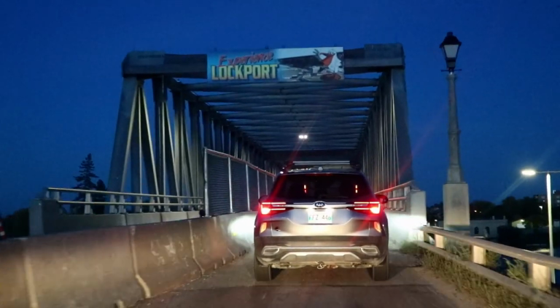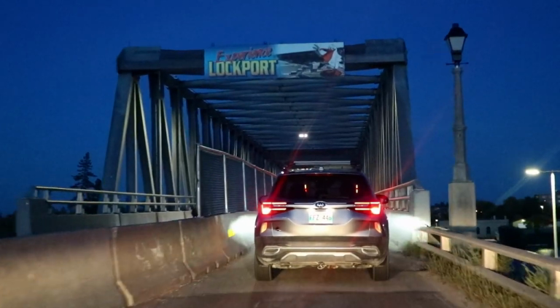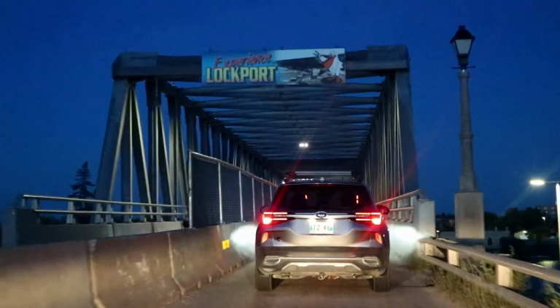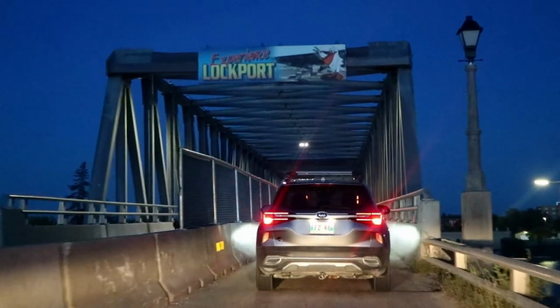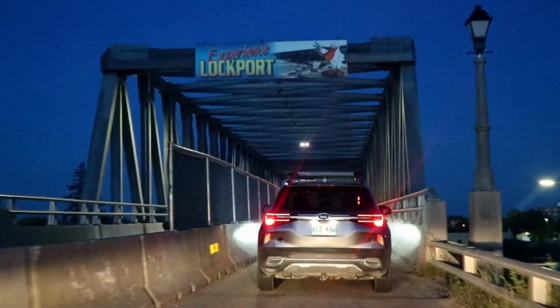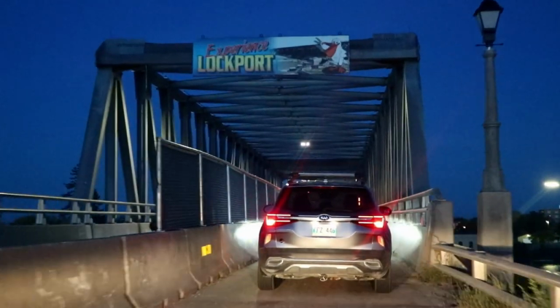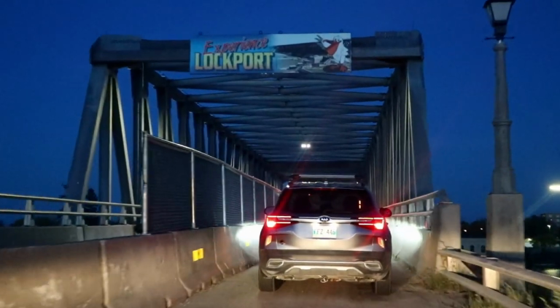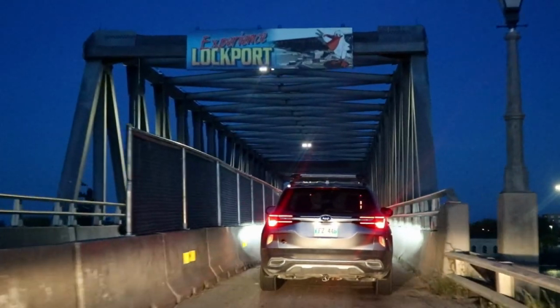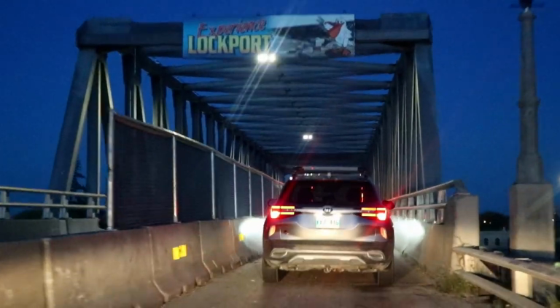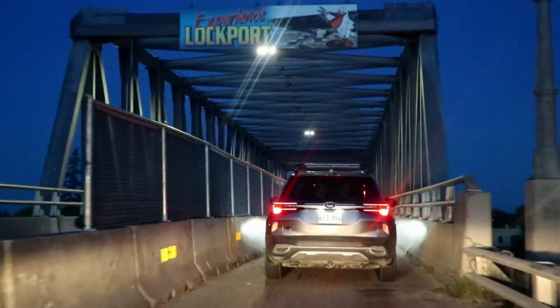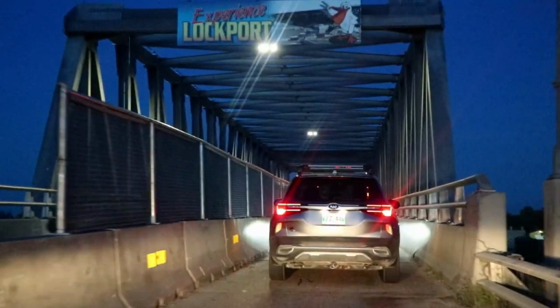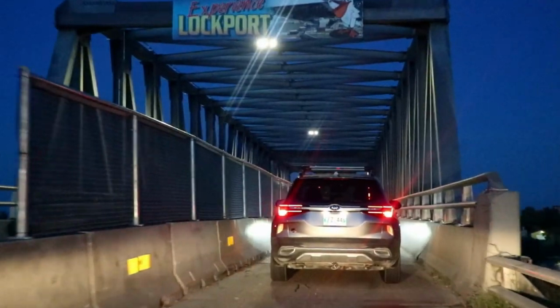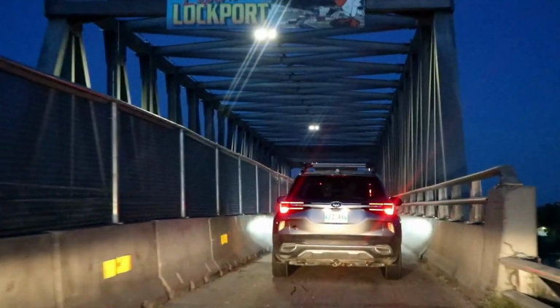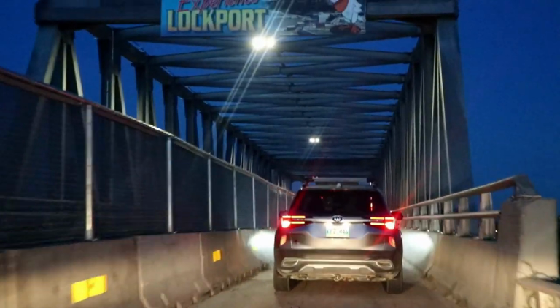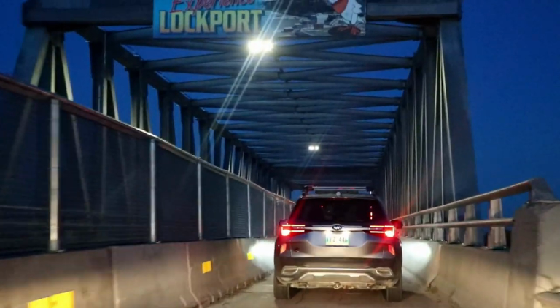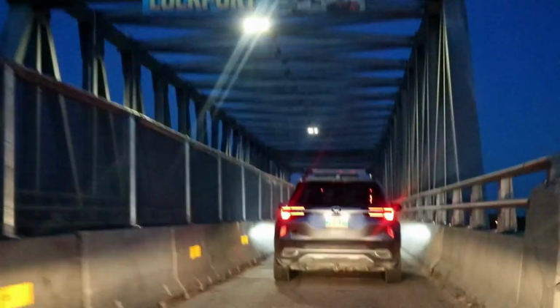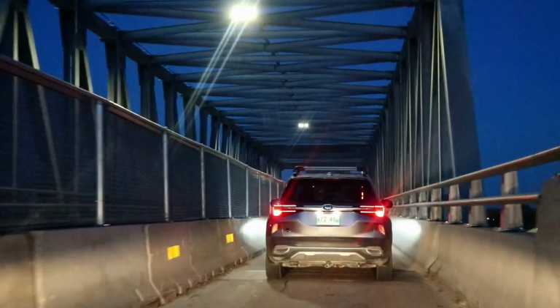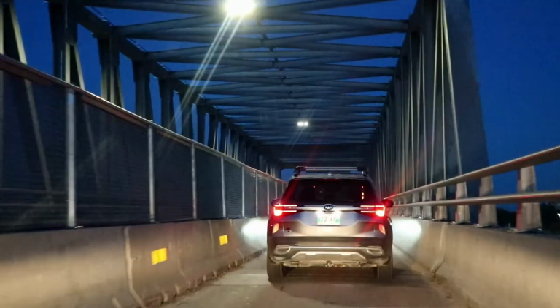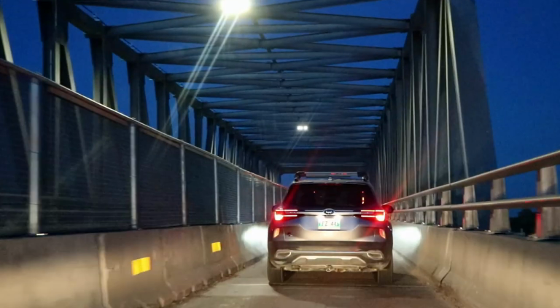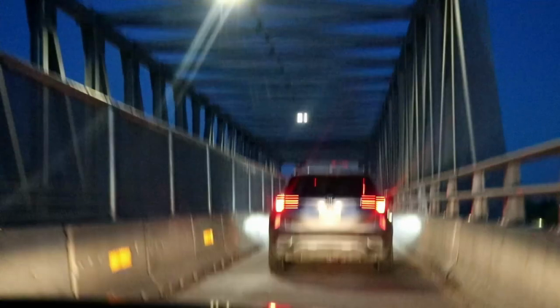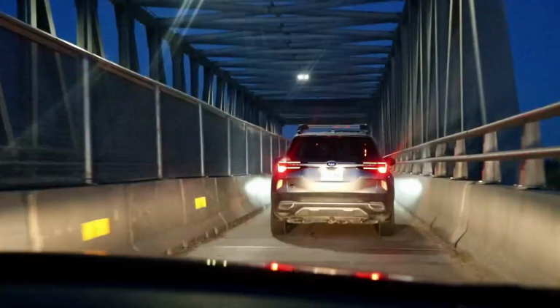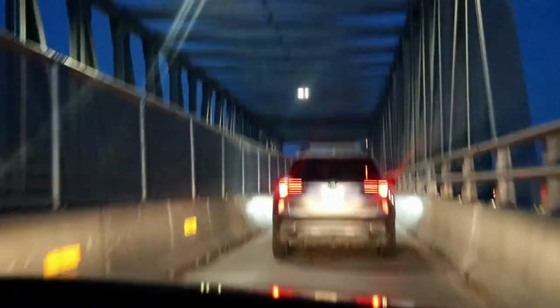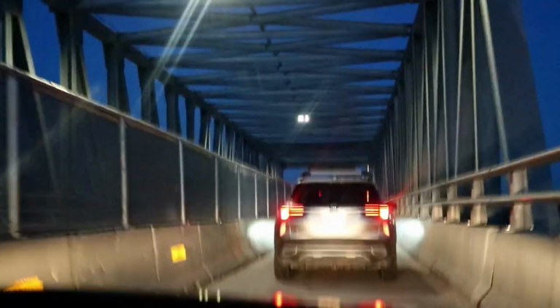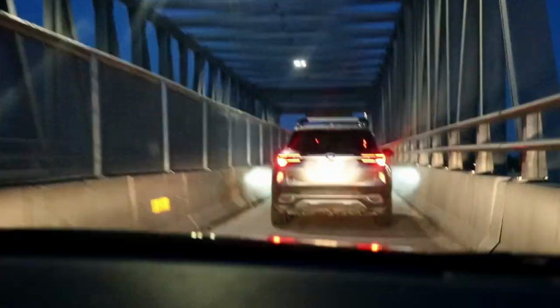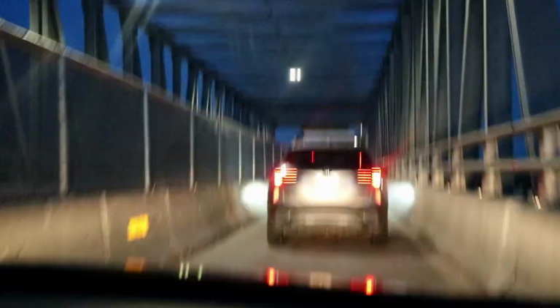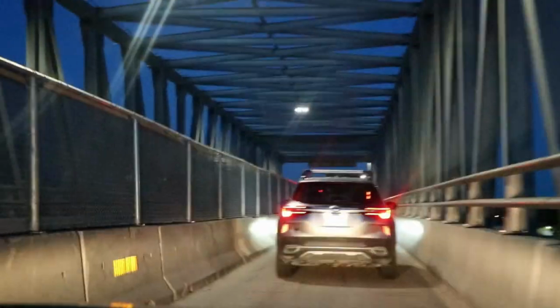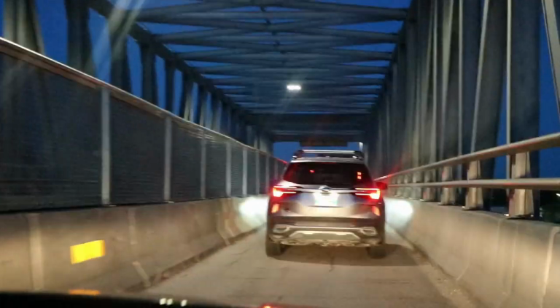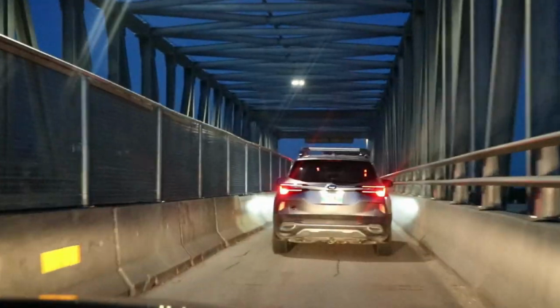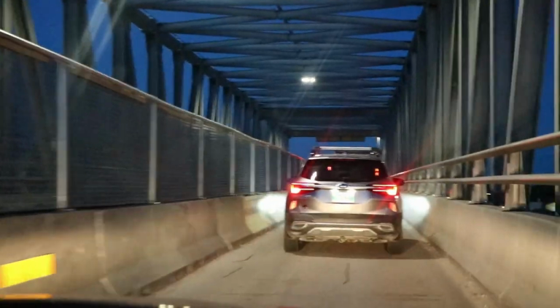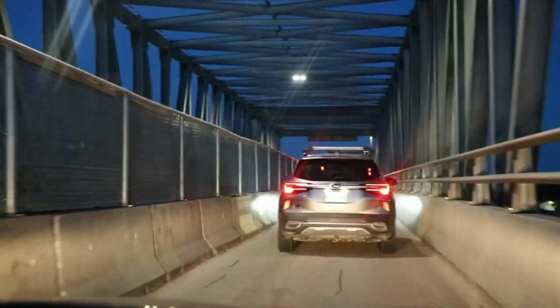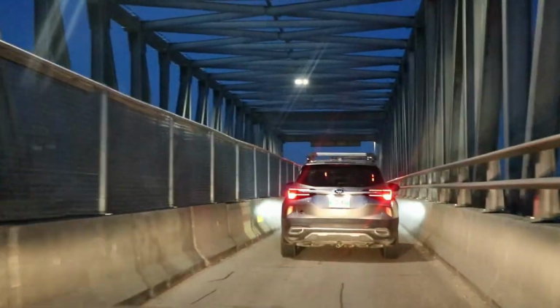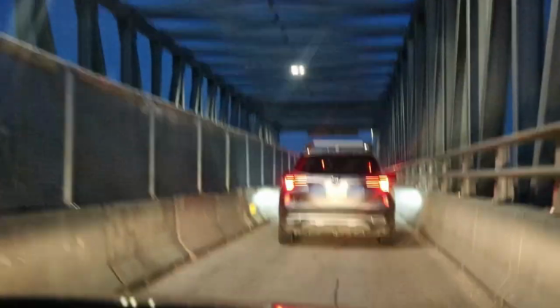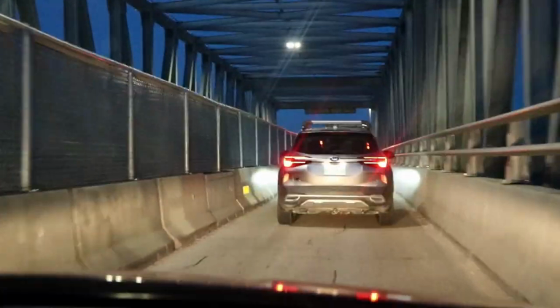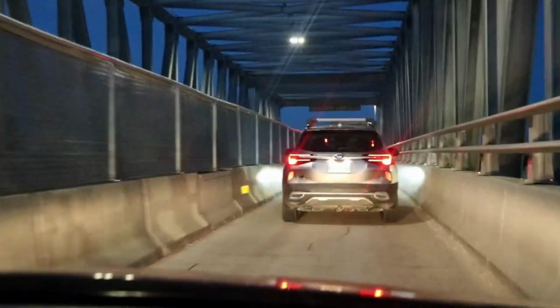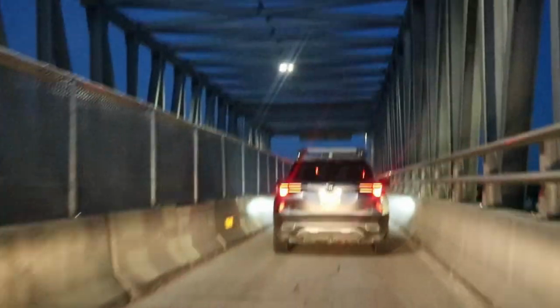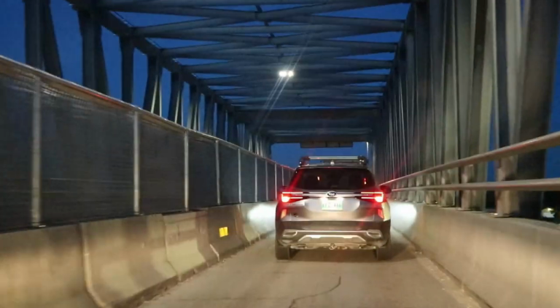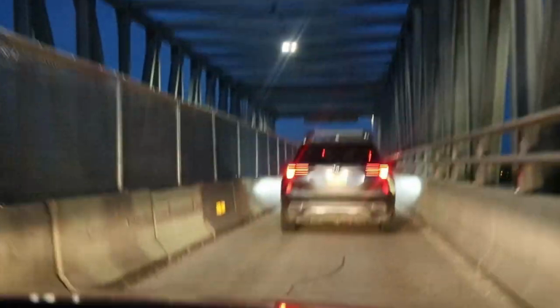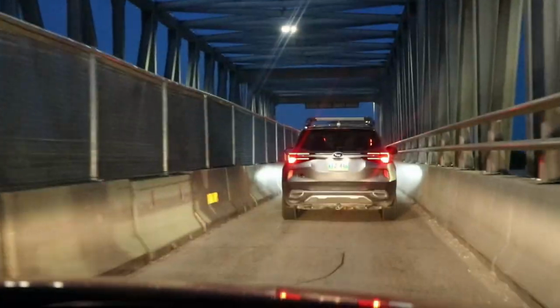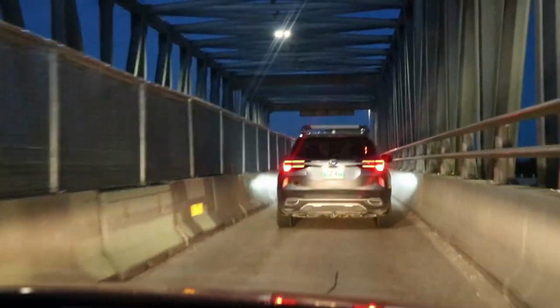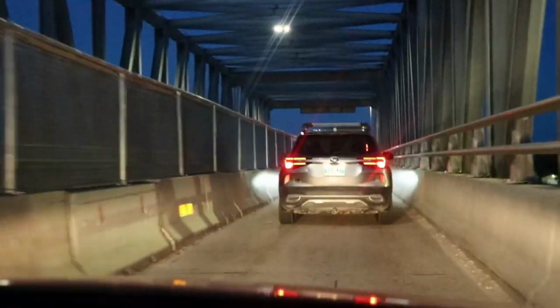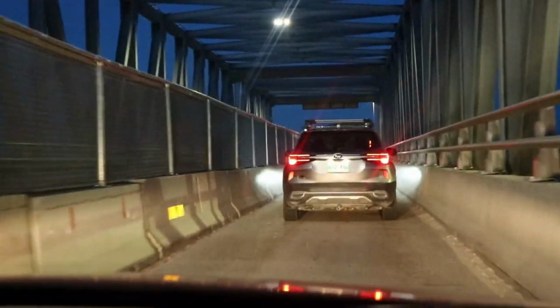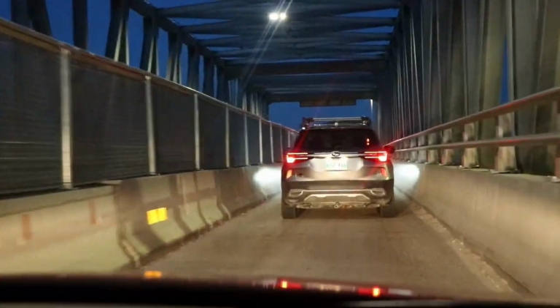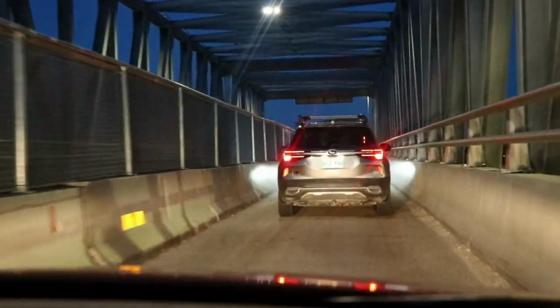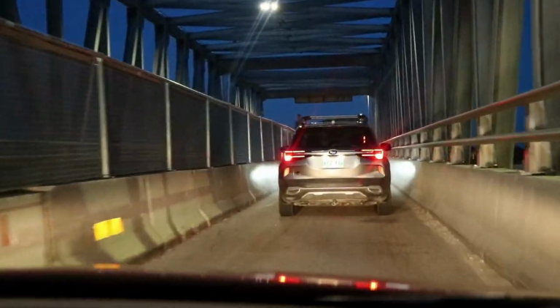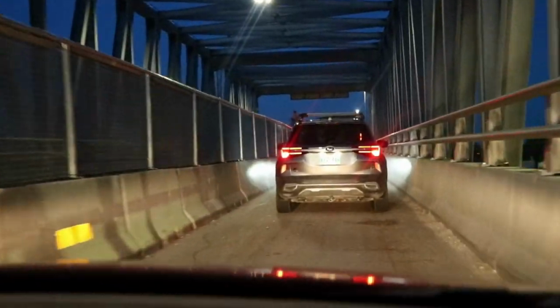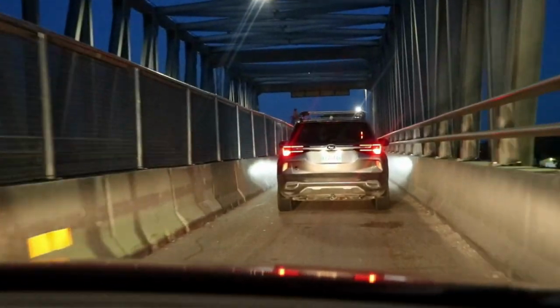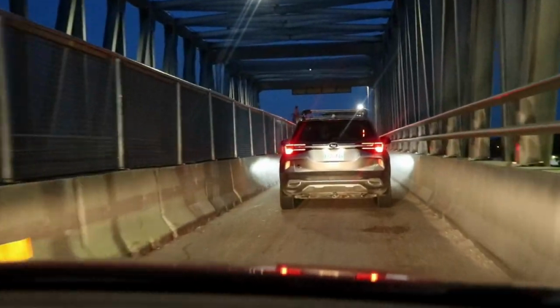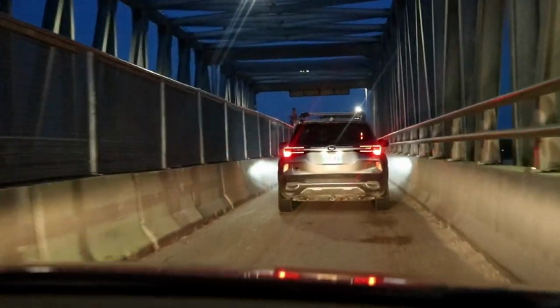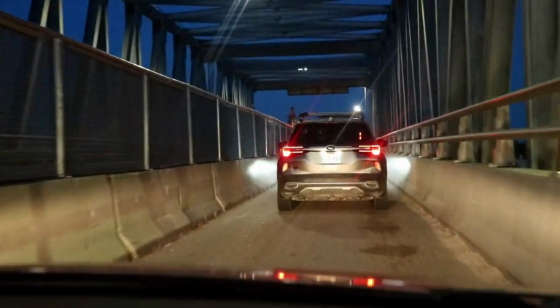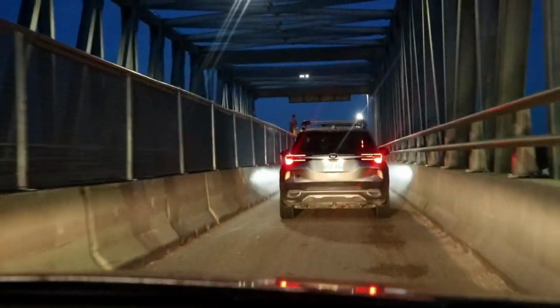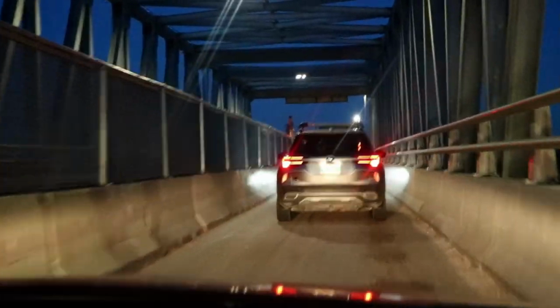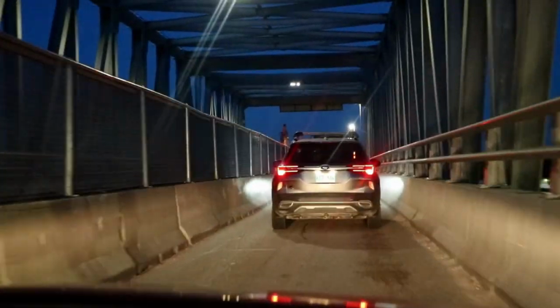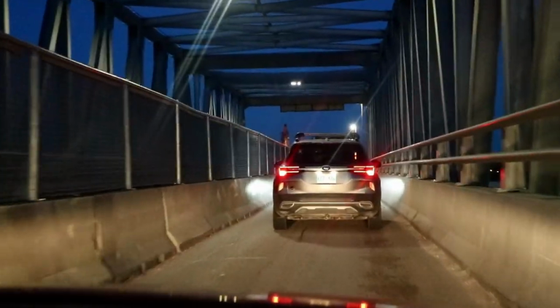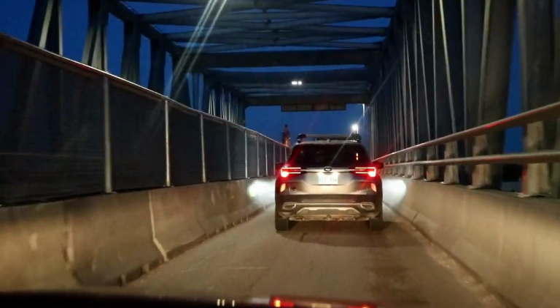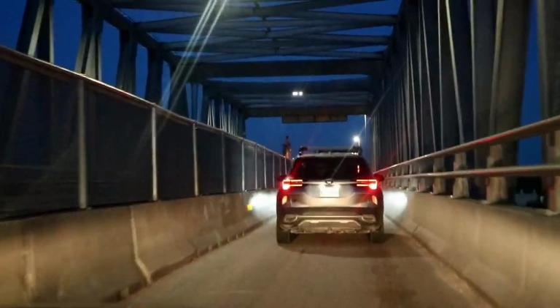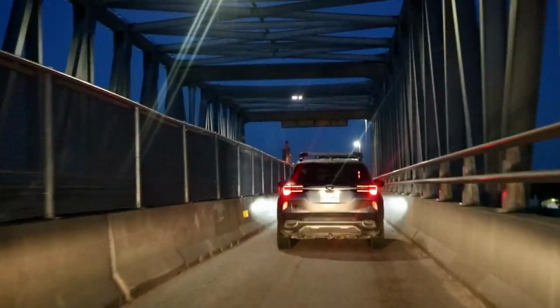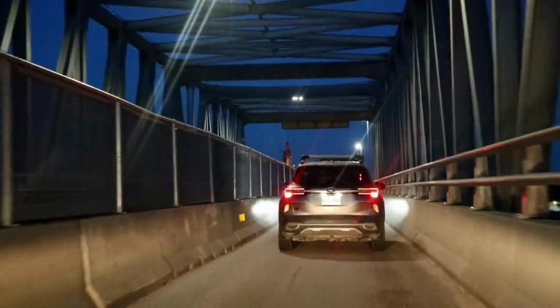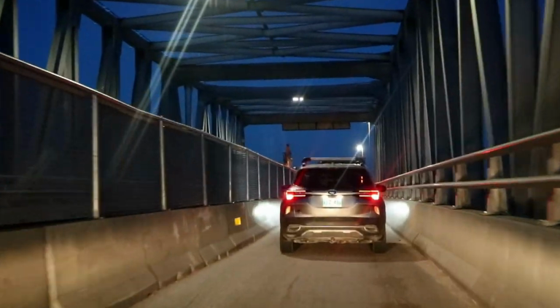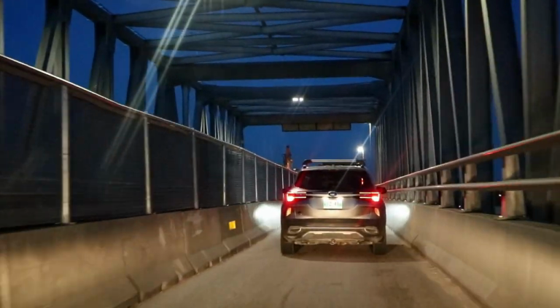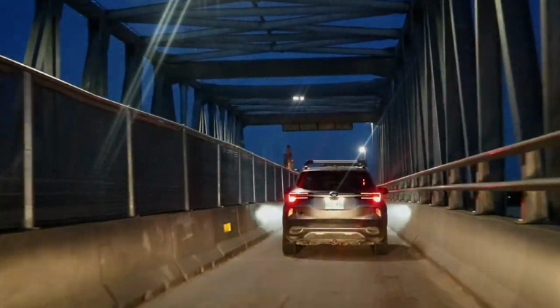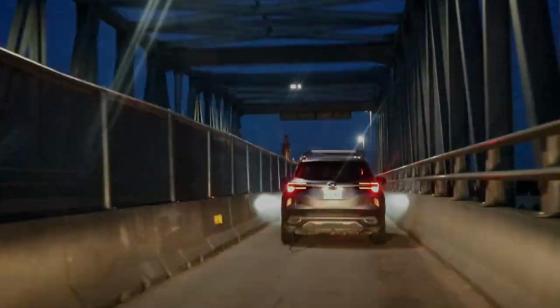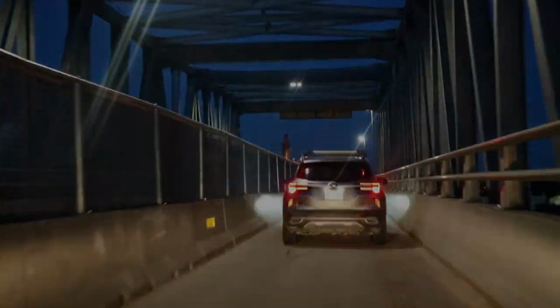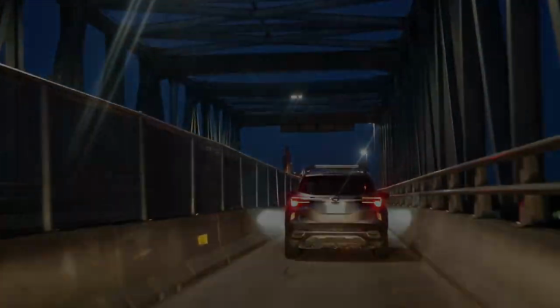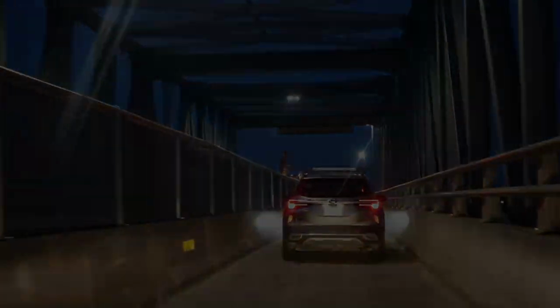And I get to drive over the bridge again with all the construction, one lane again. Yay!